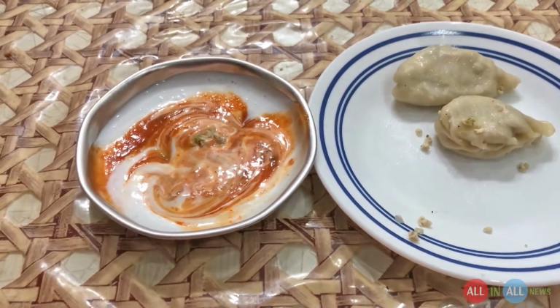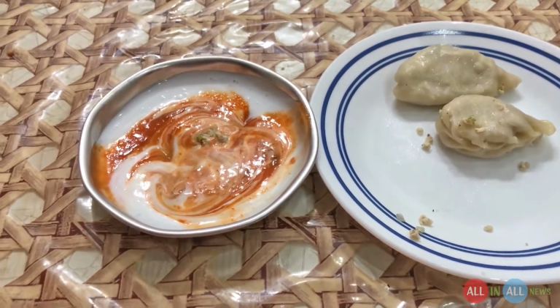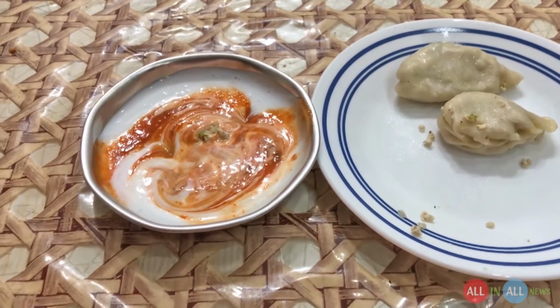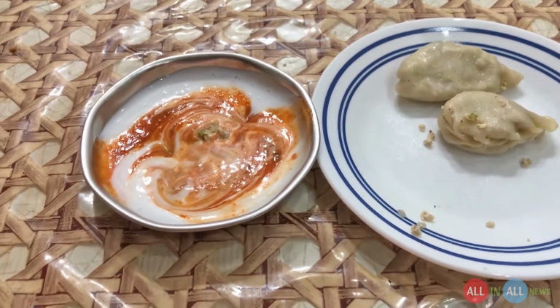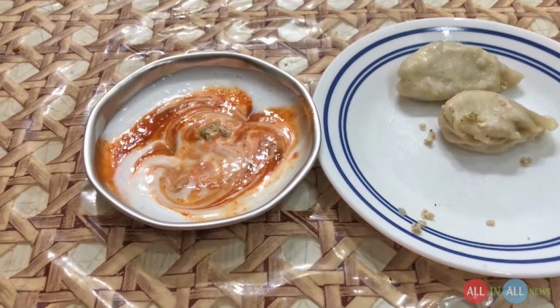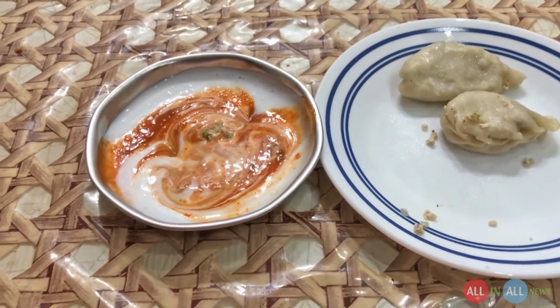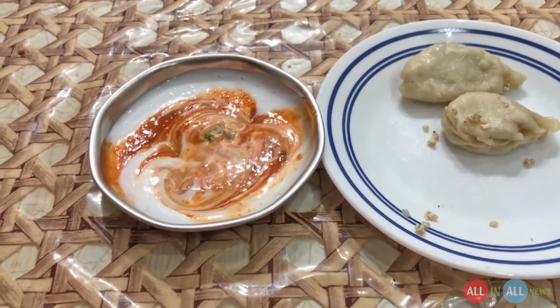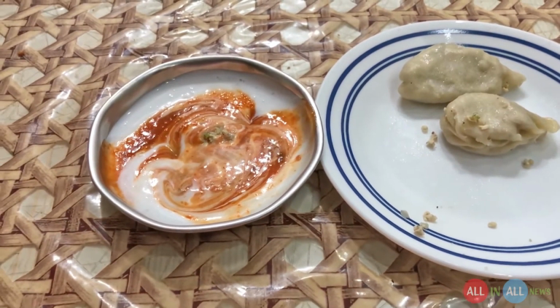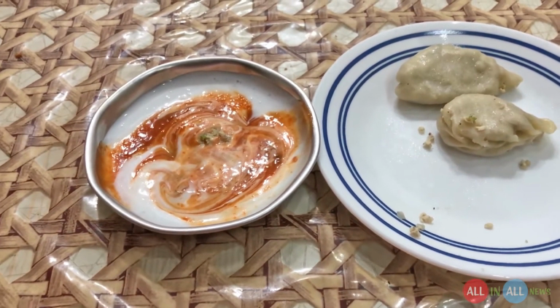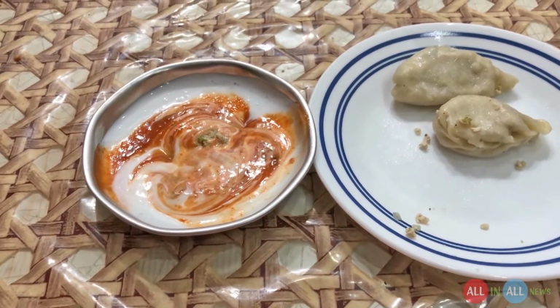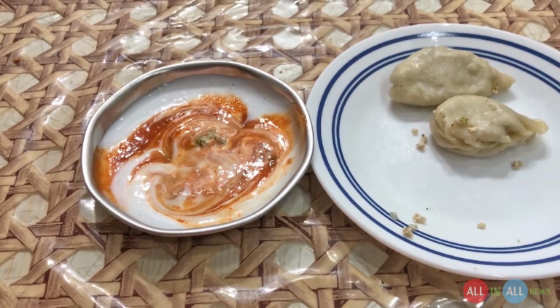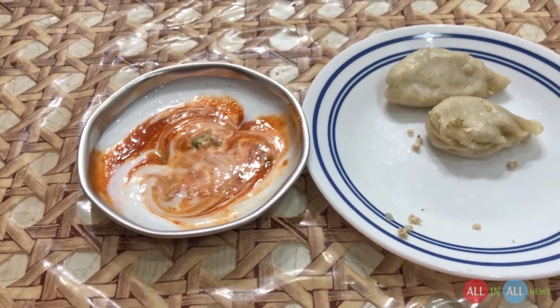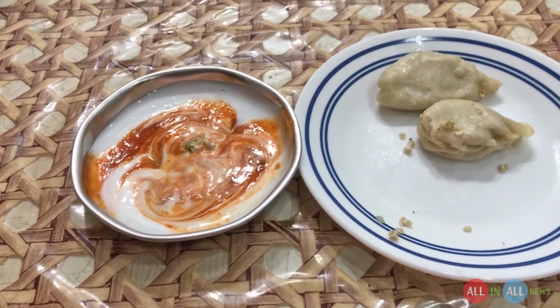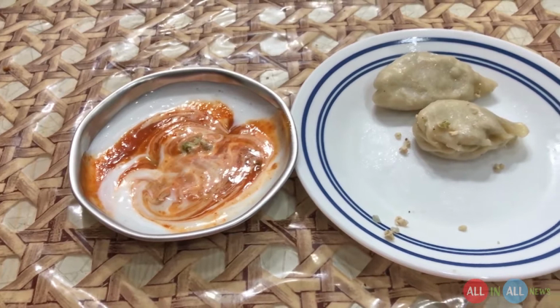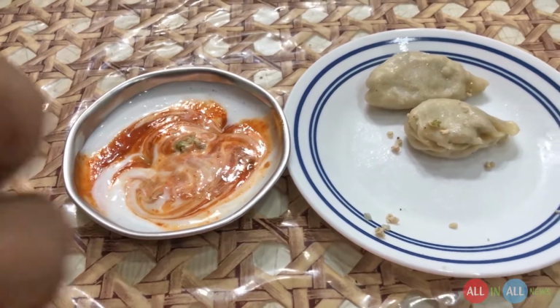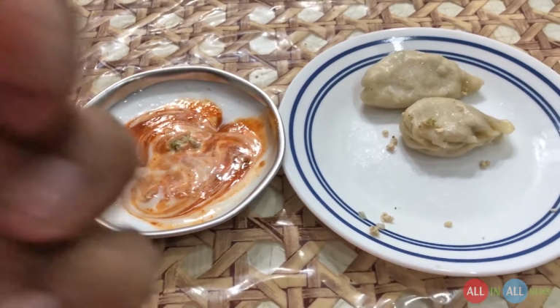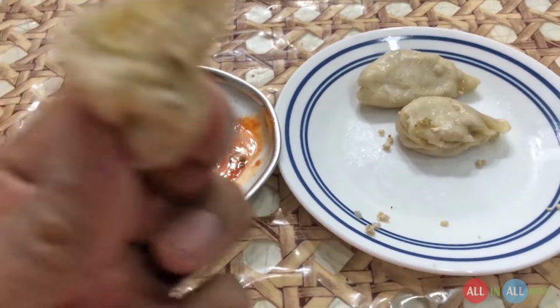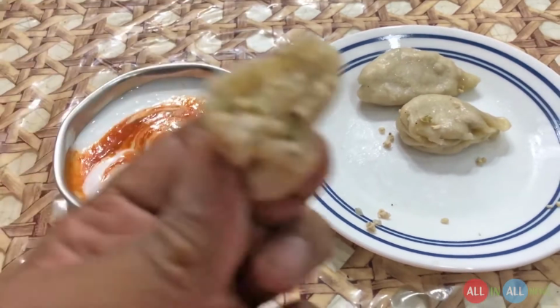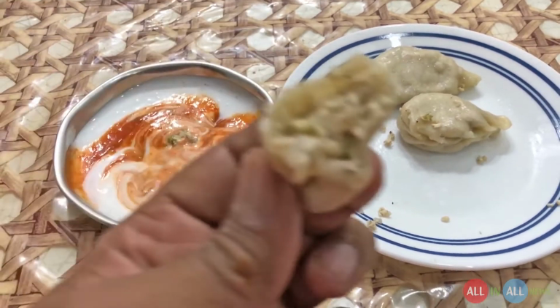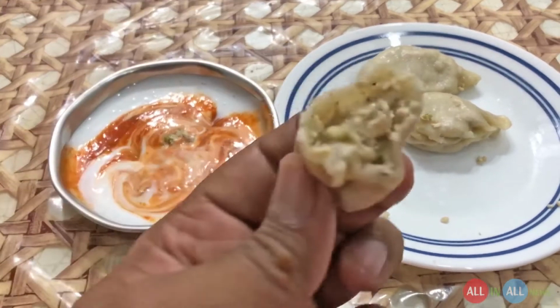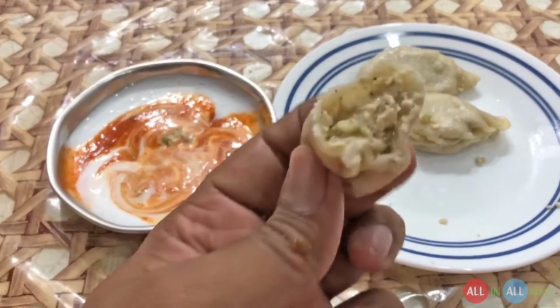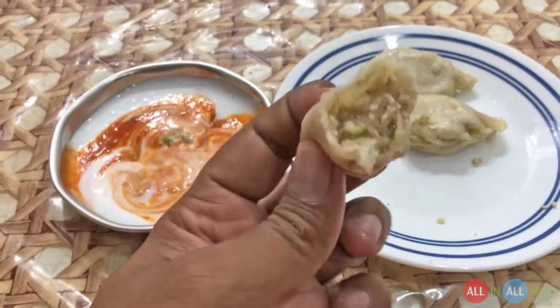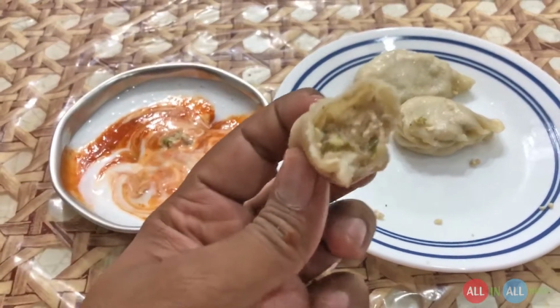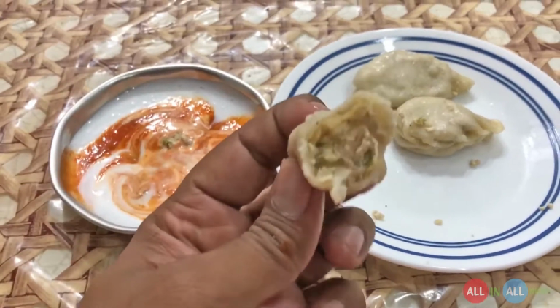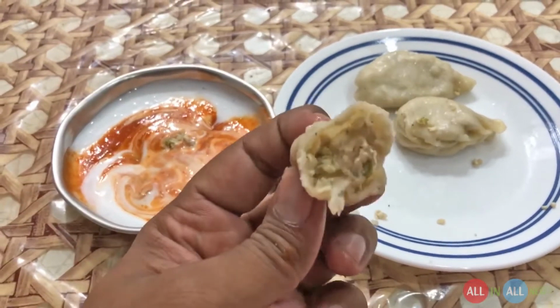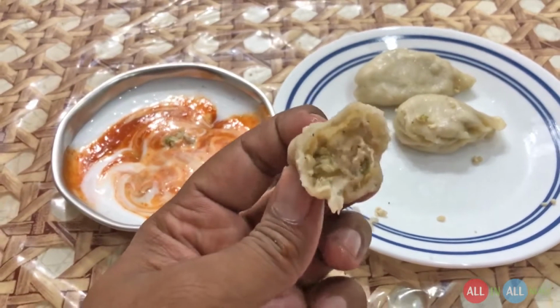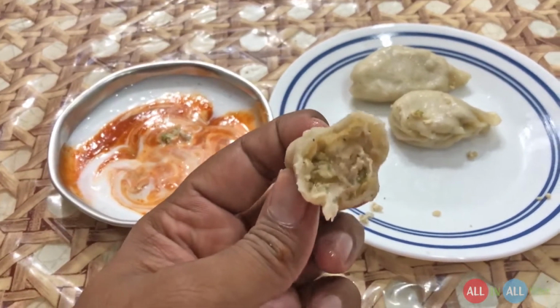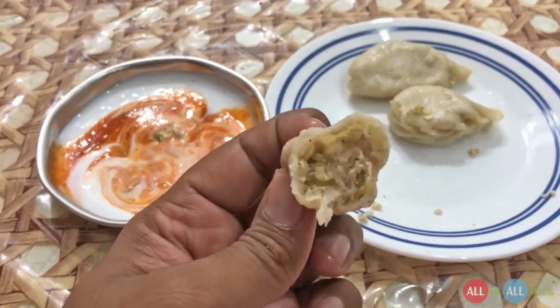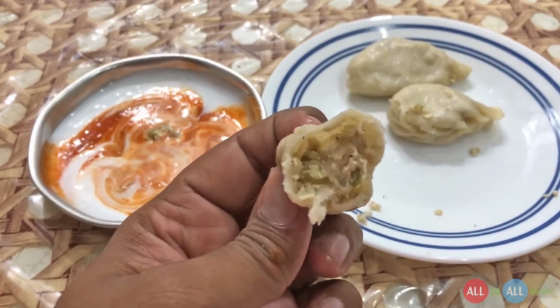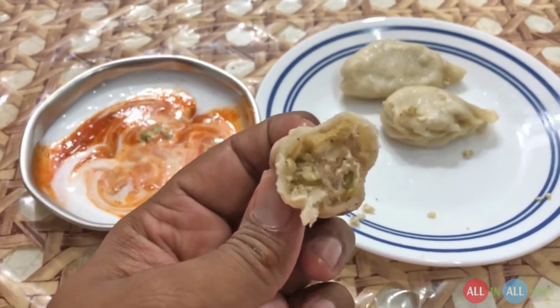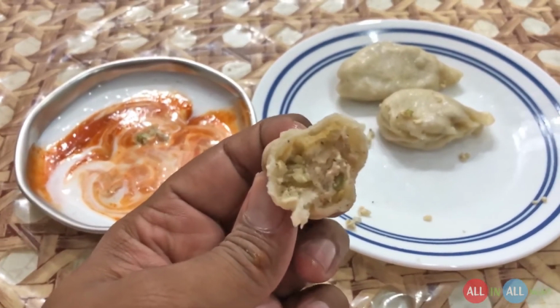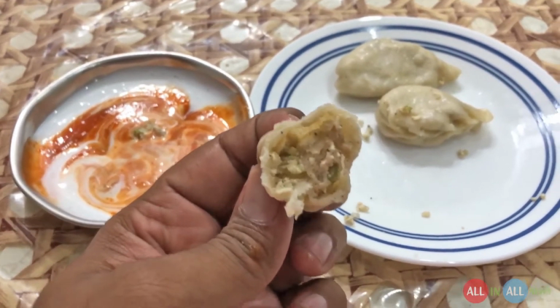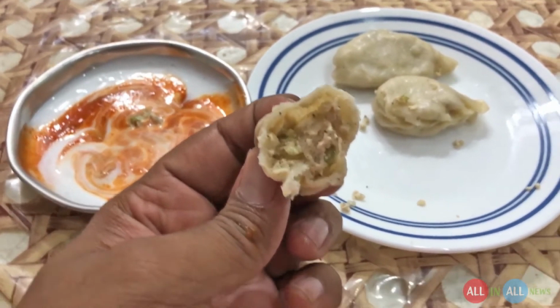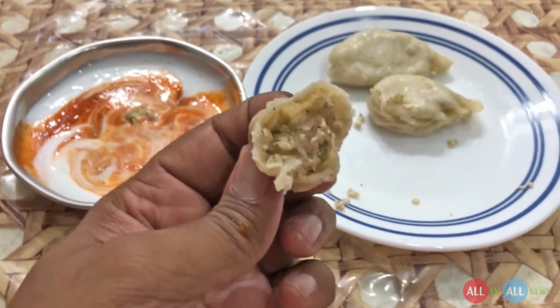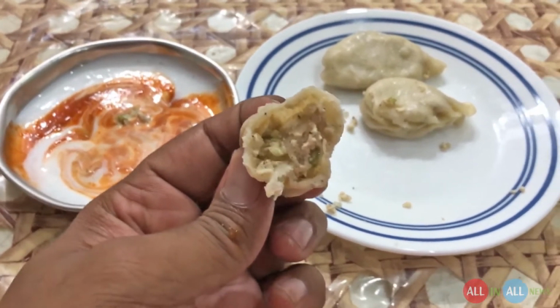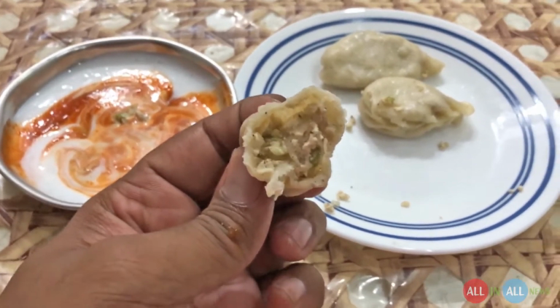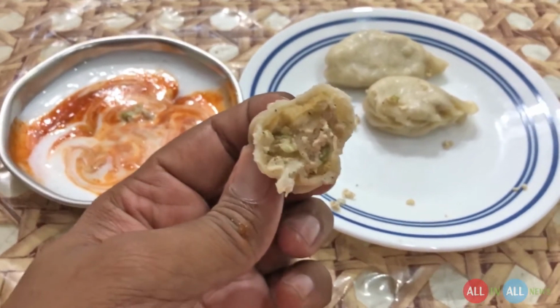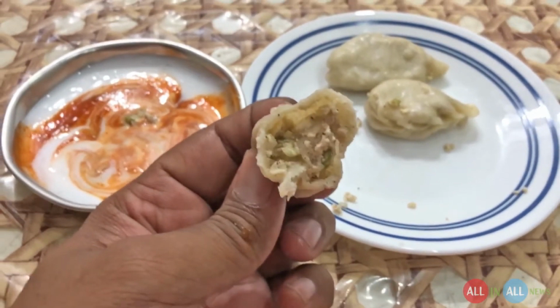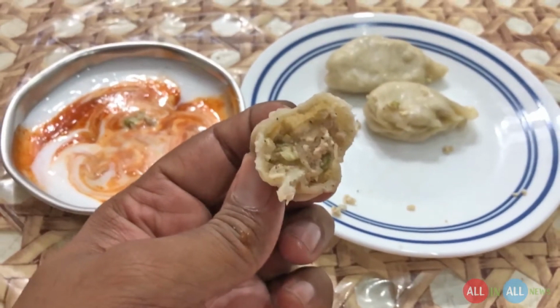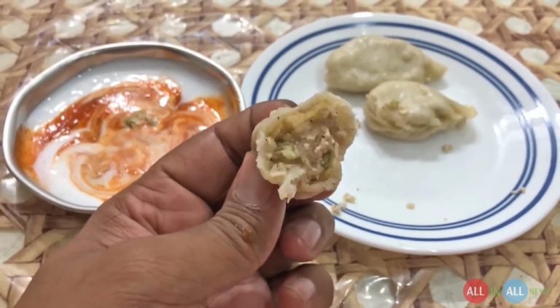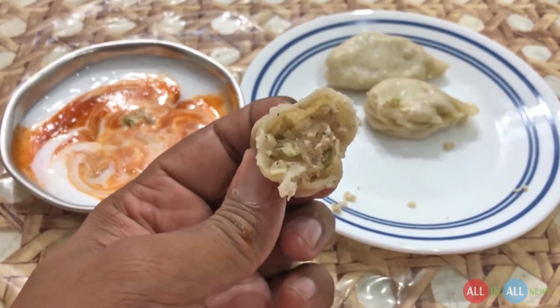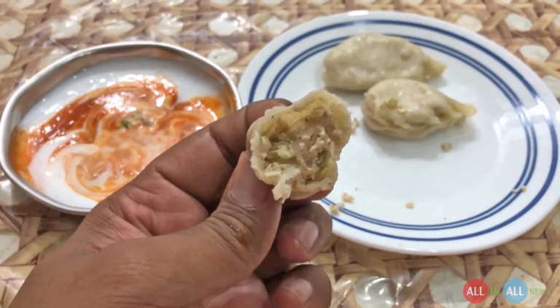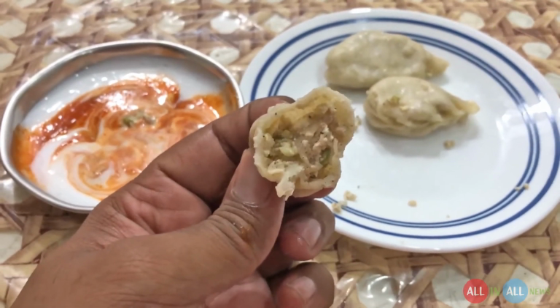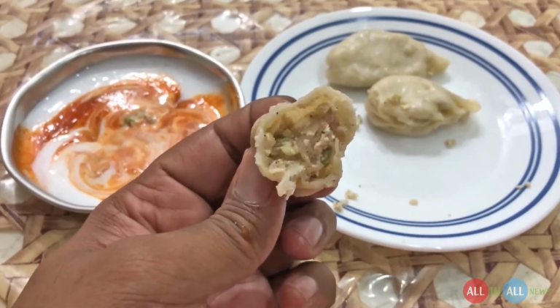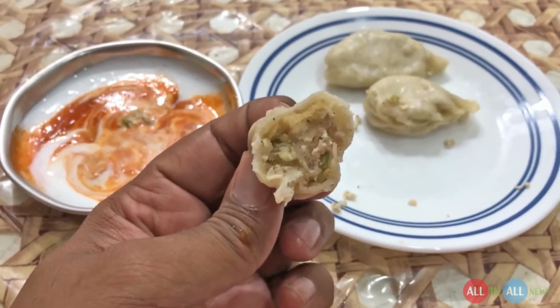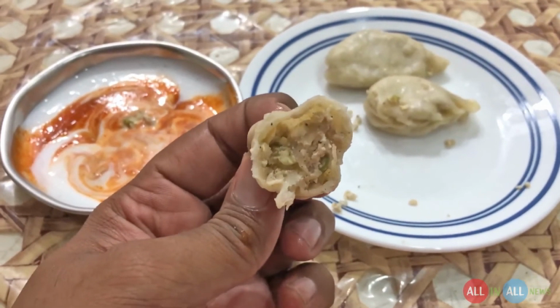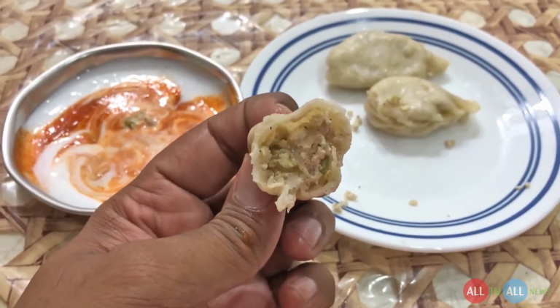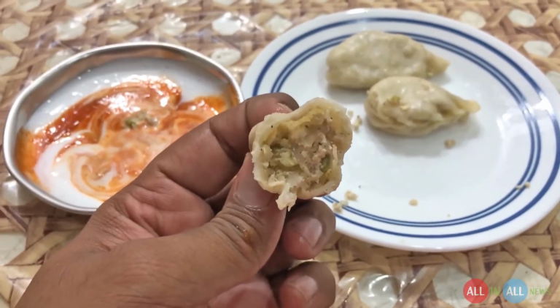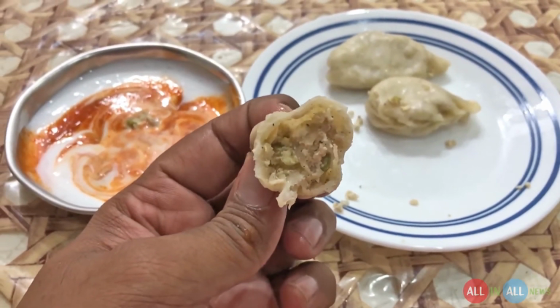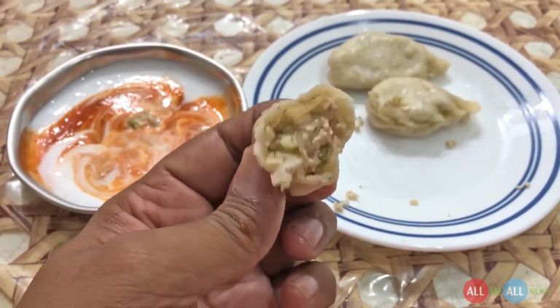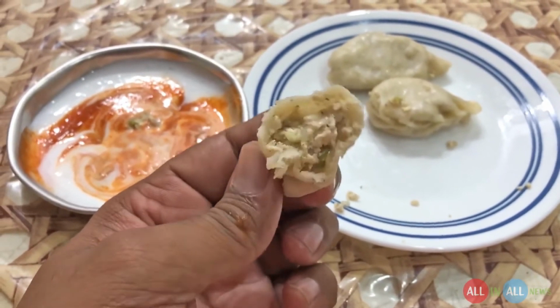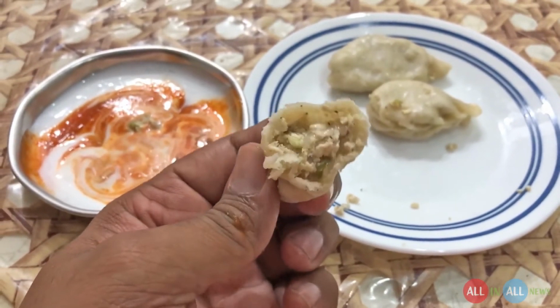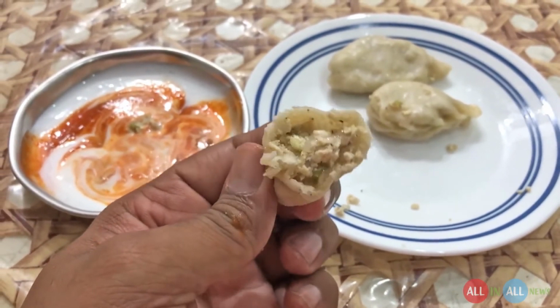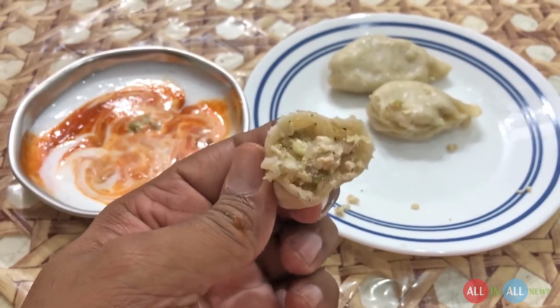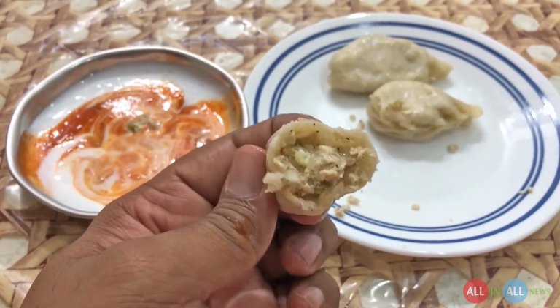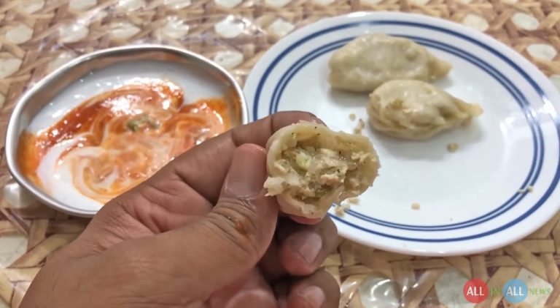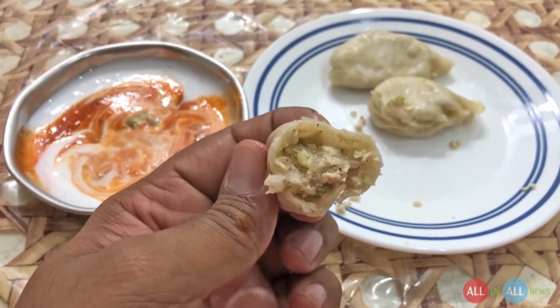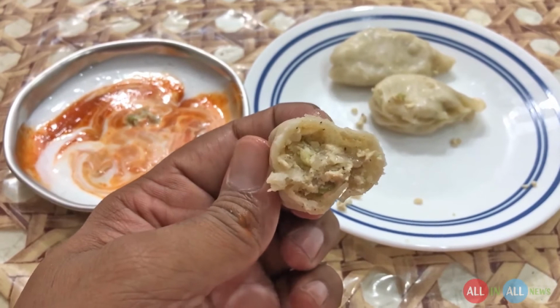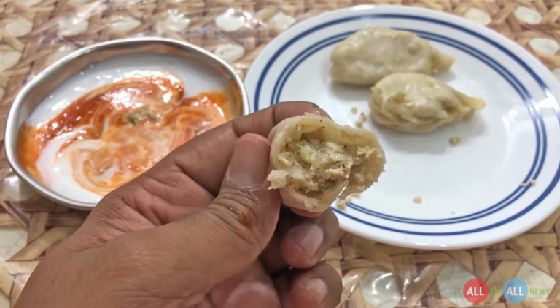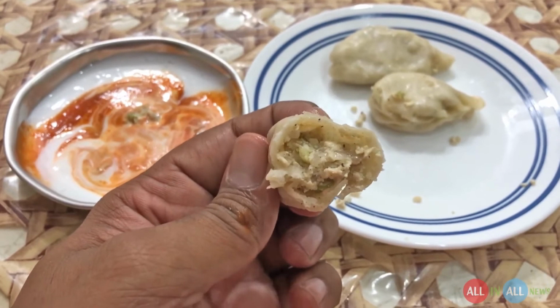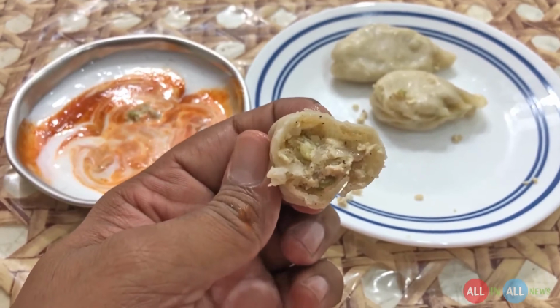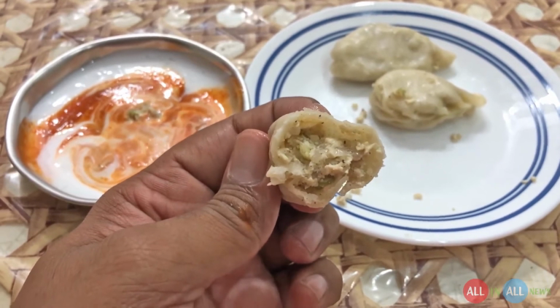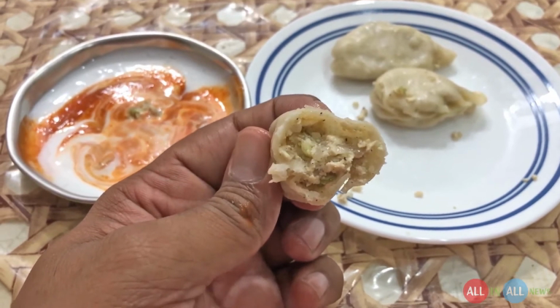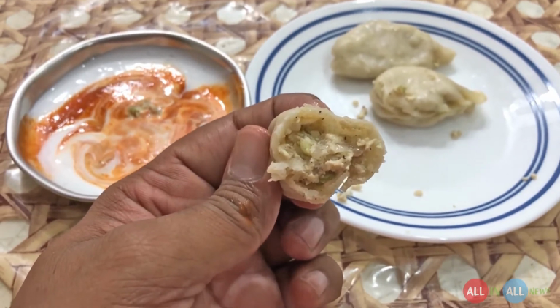With the sauce, let's give it a try. This soft momos — this is an awesome momos, soft inside, soft outside. I cannot explain it.